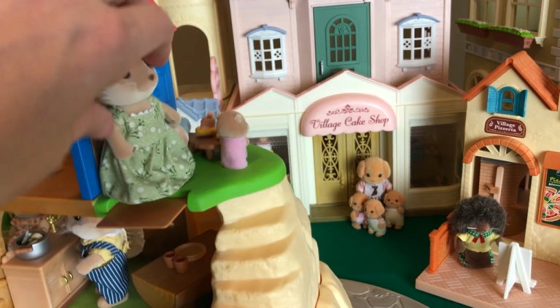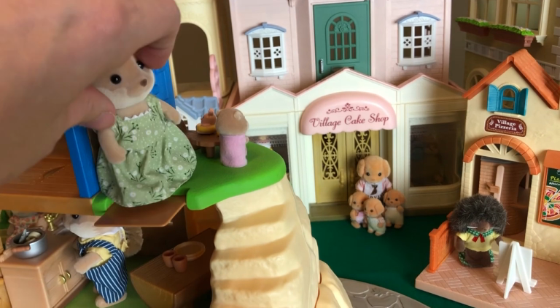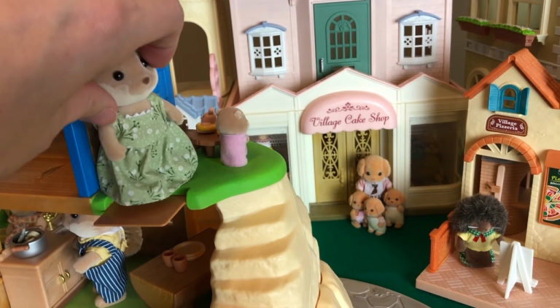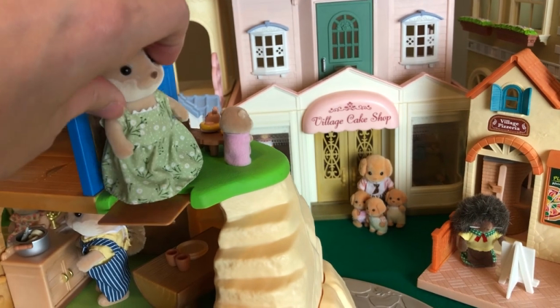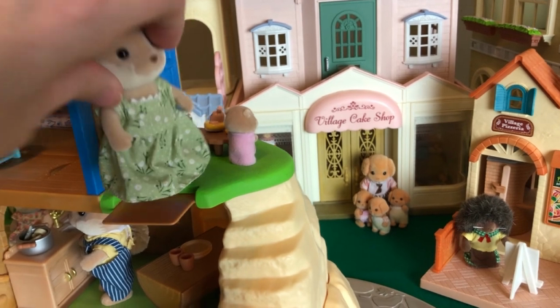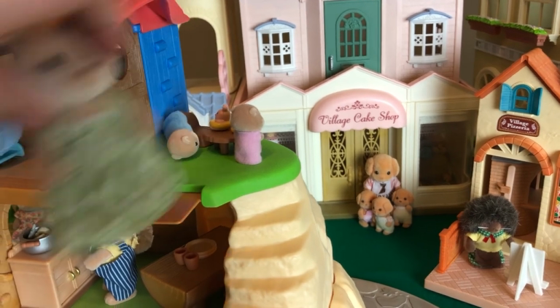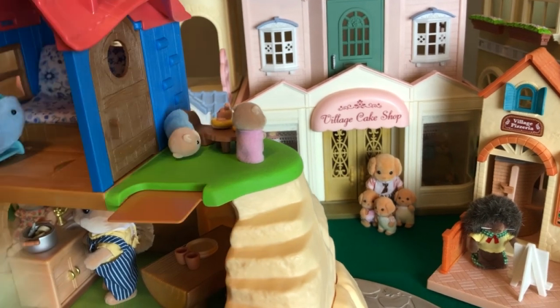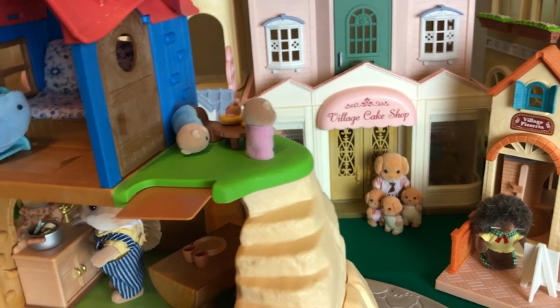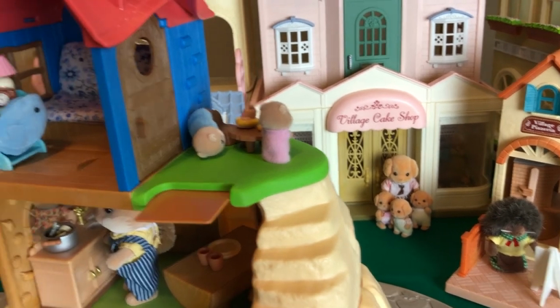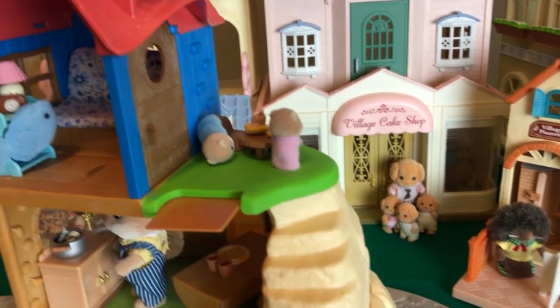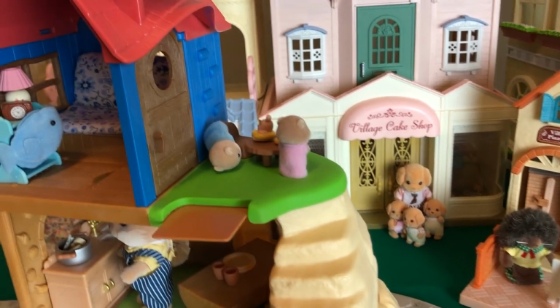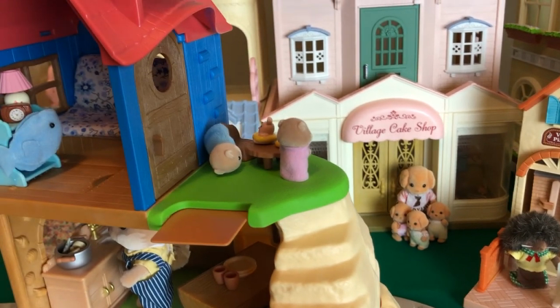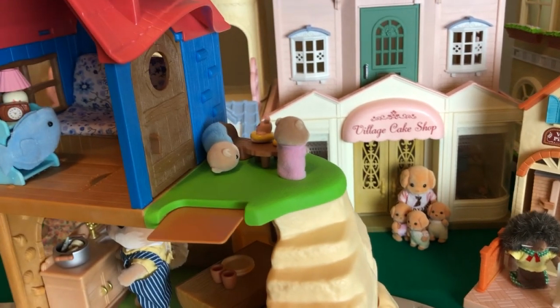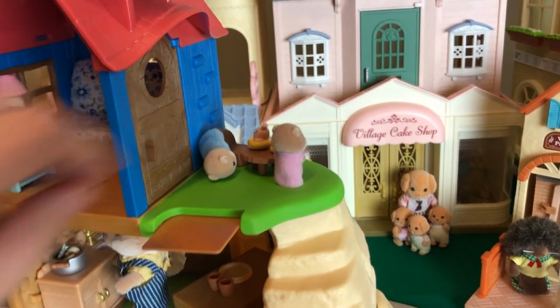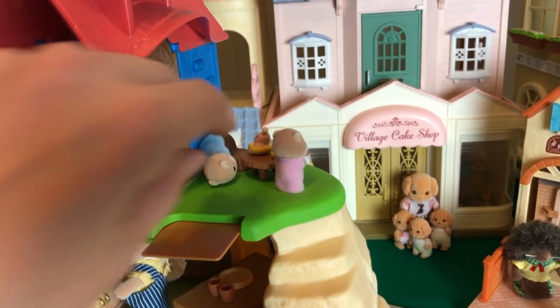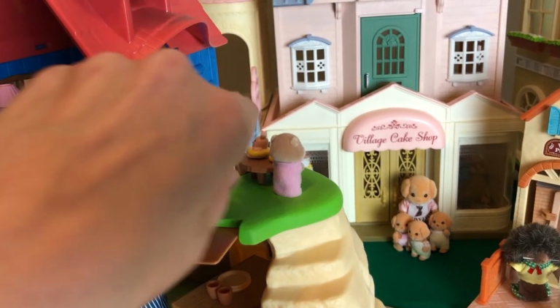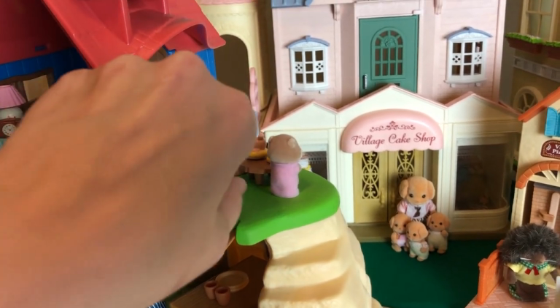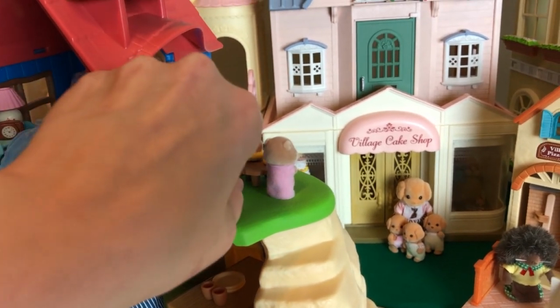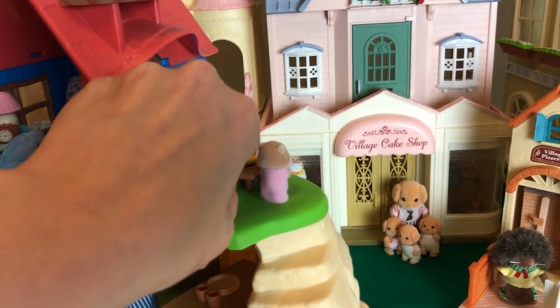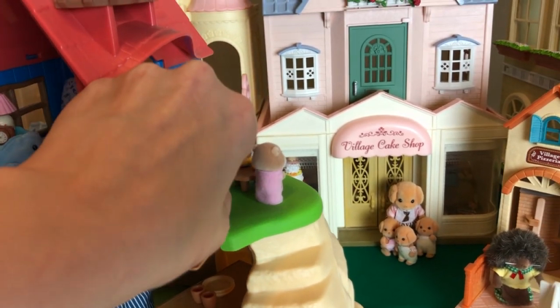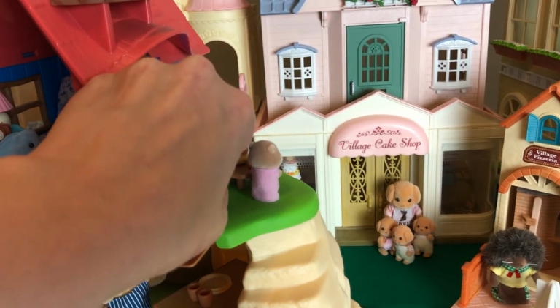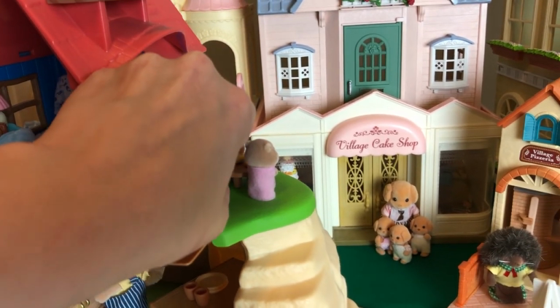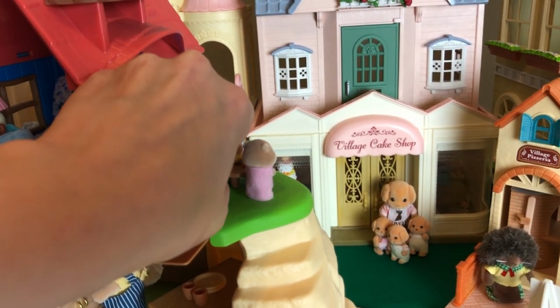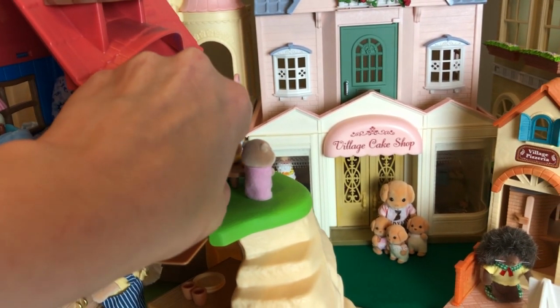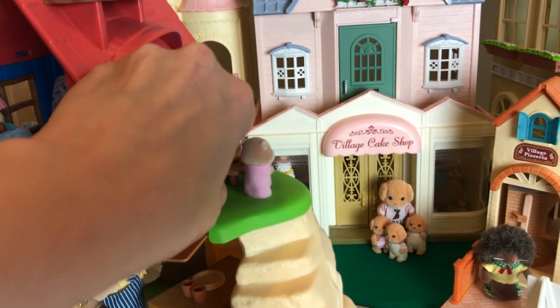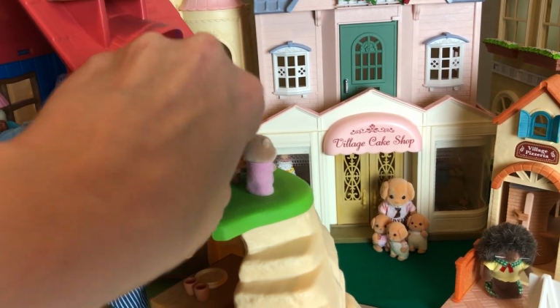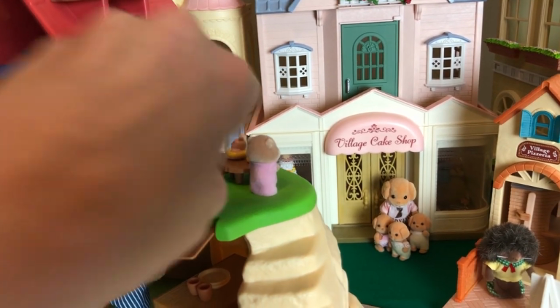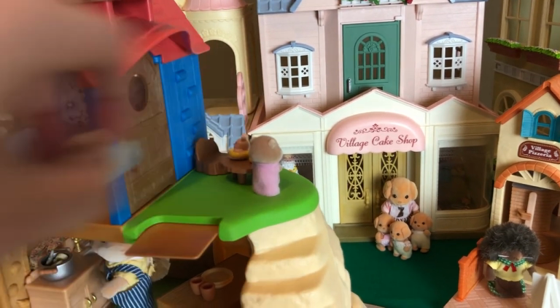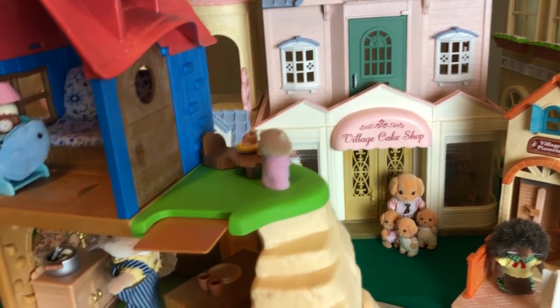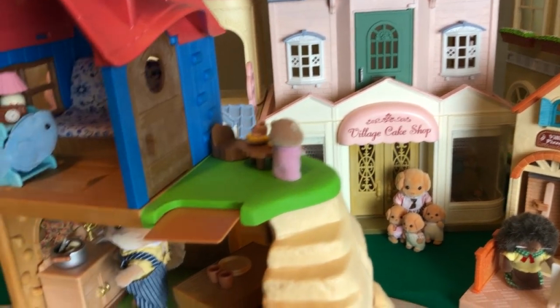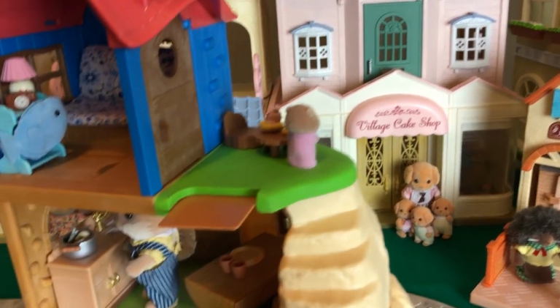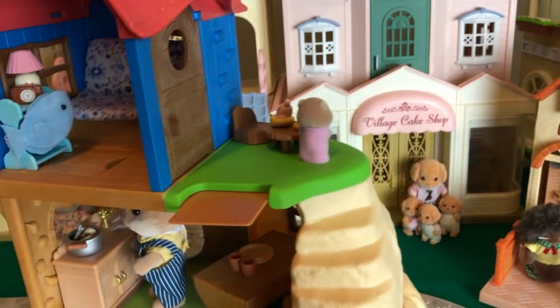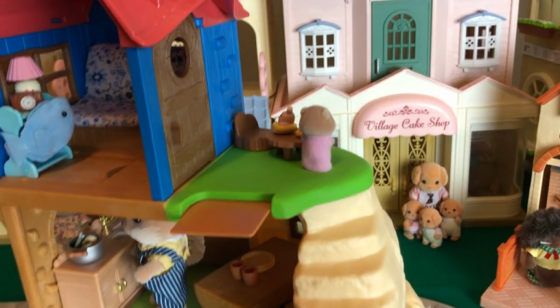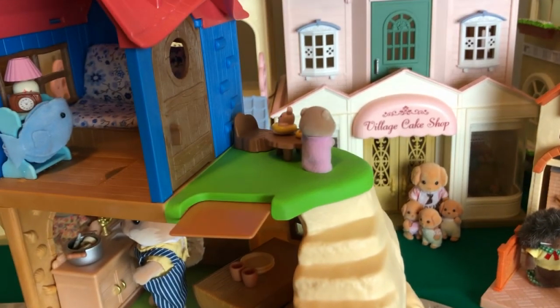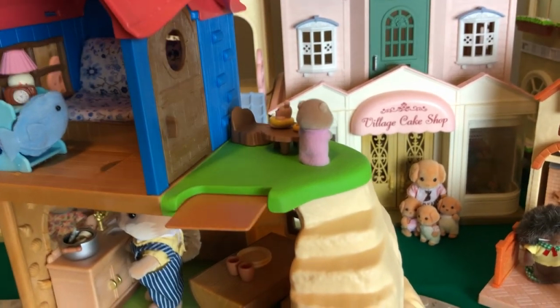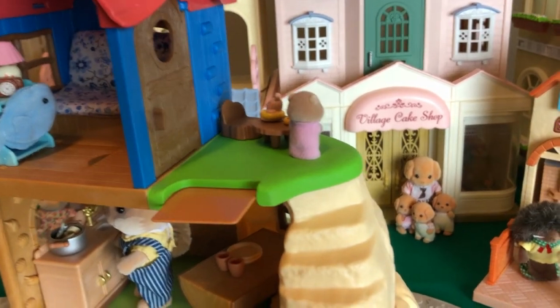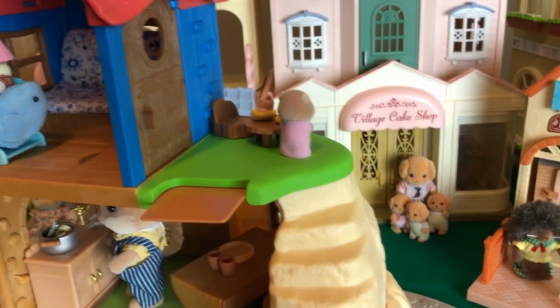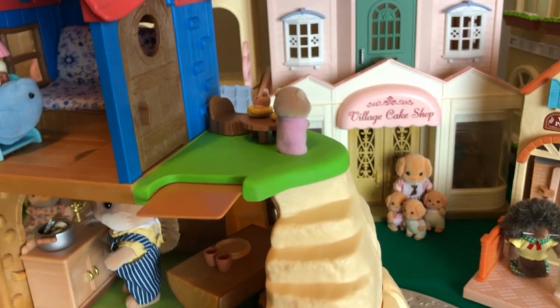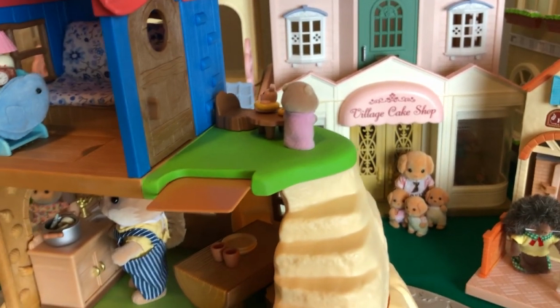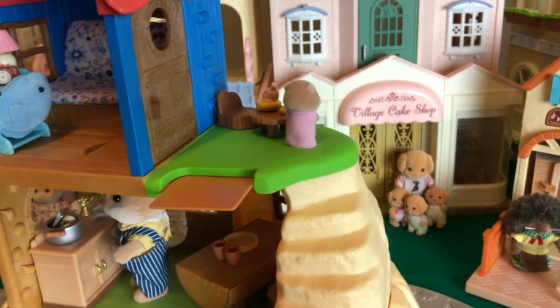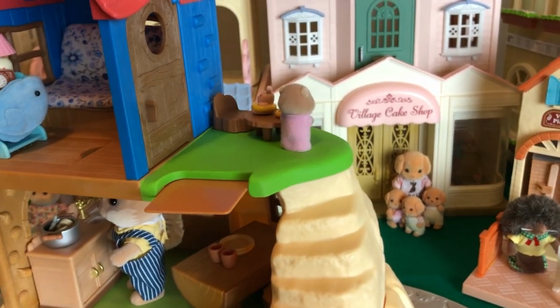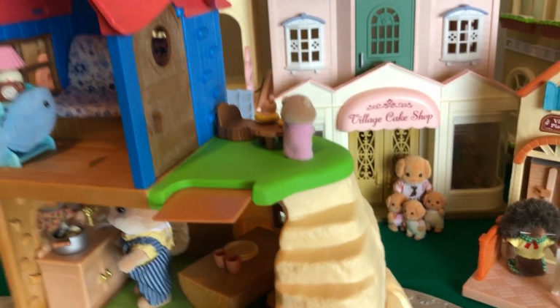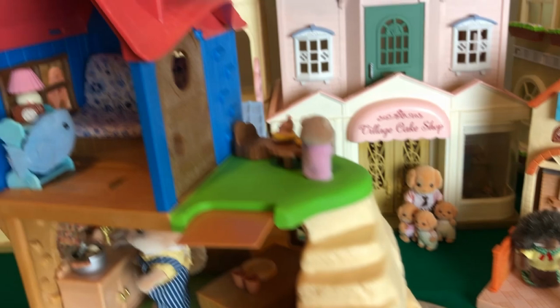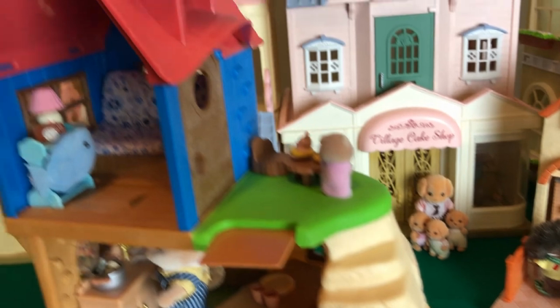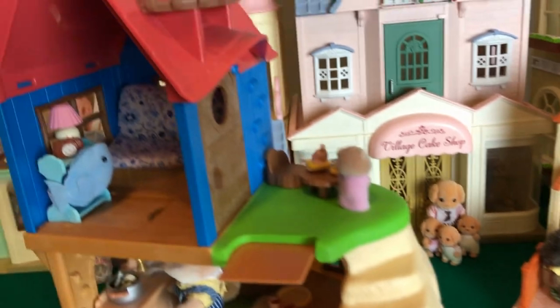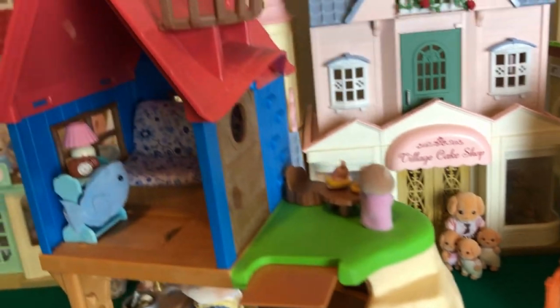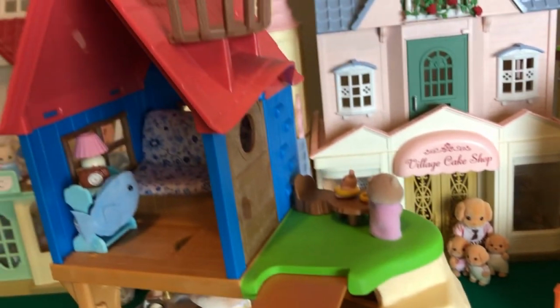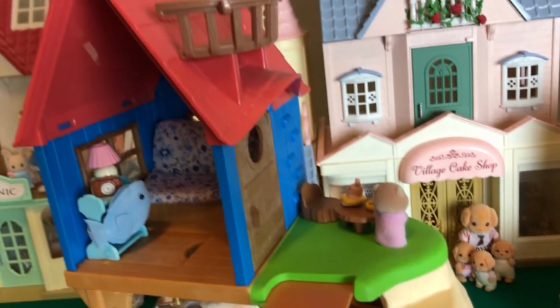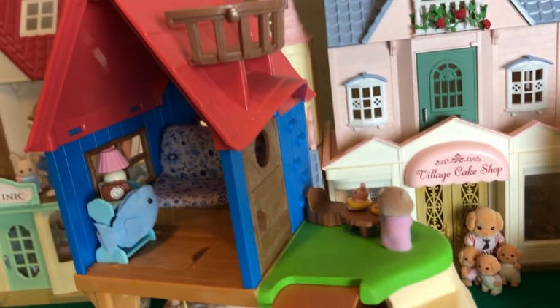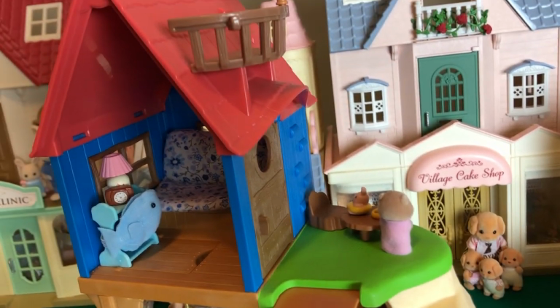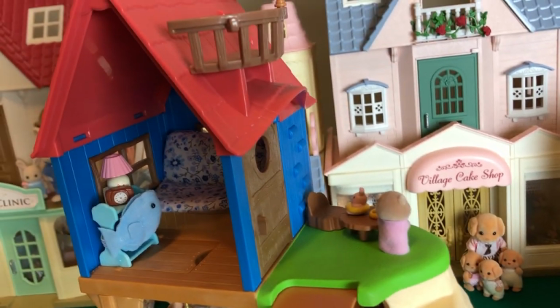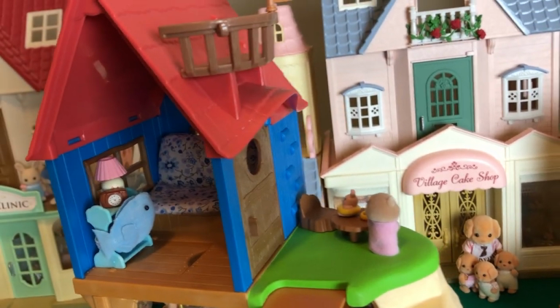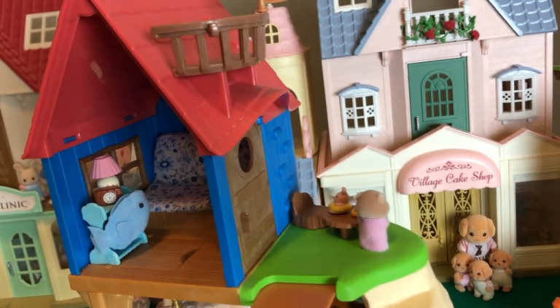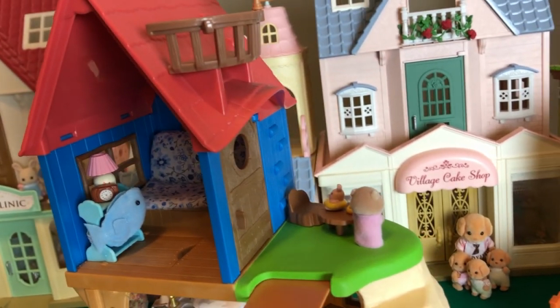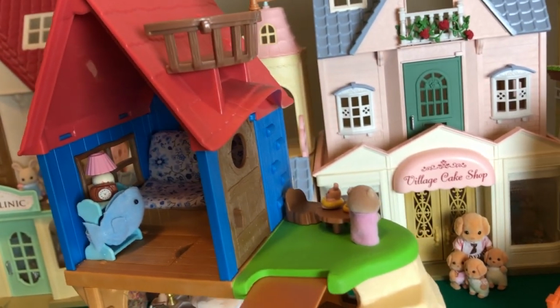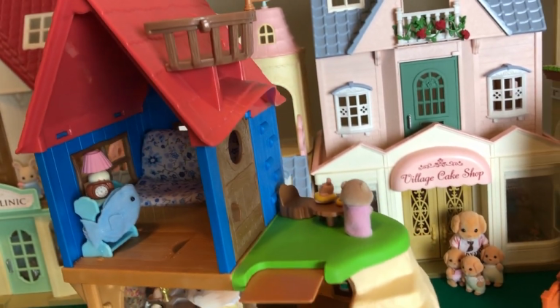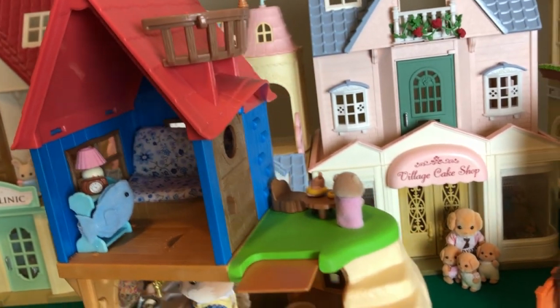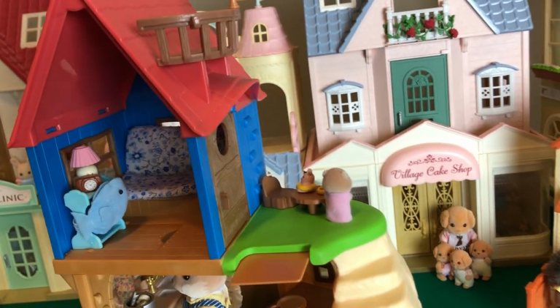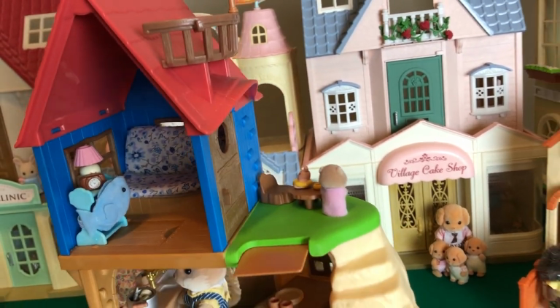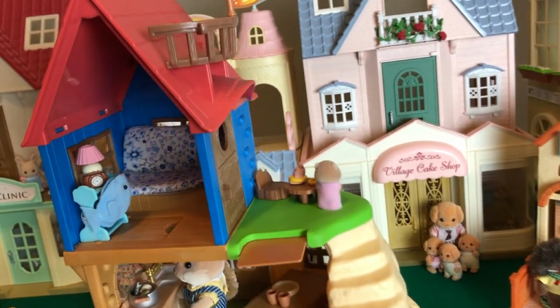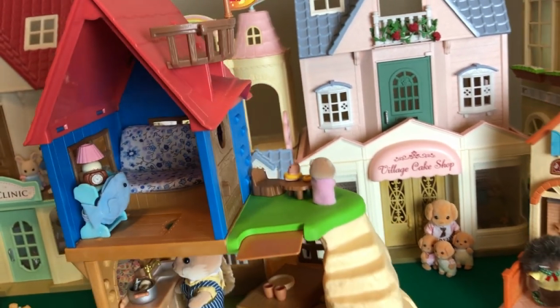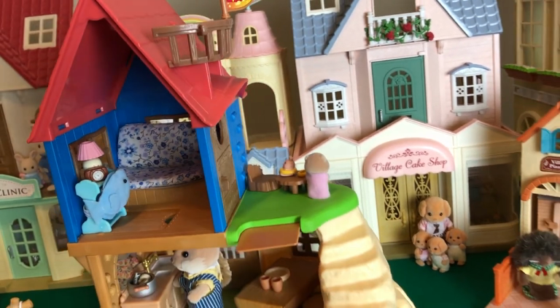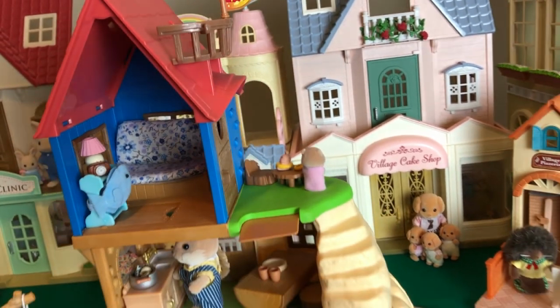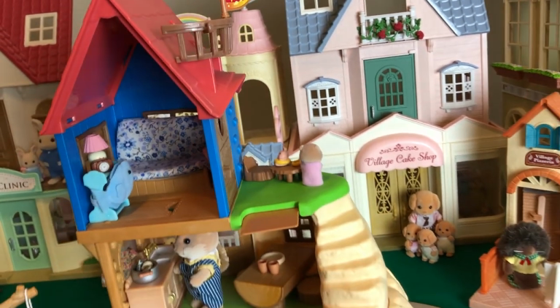This set comes with flippers and little scuba gear glasses, whatever you call it.